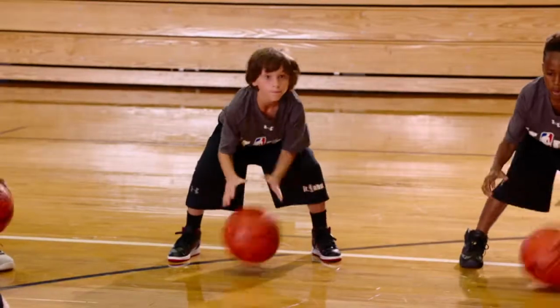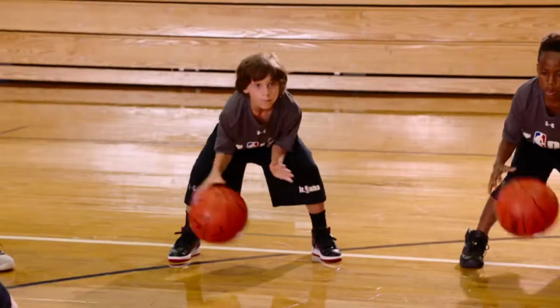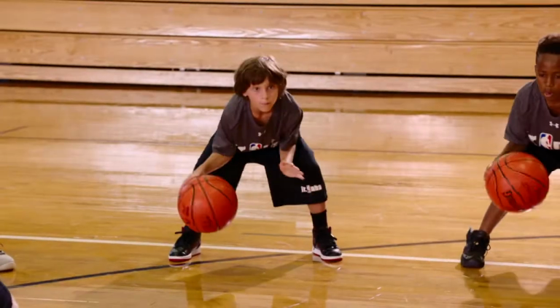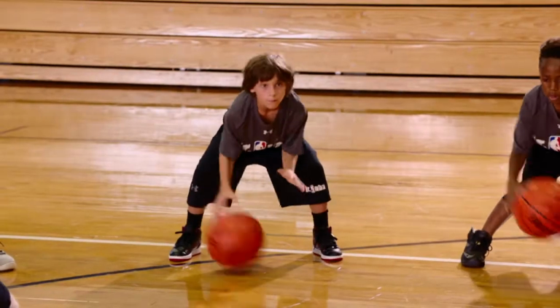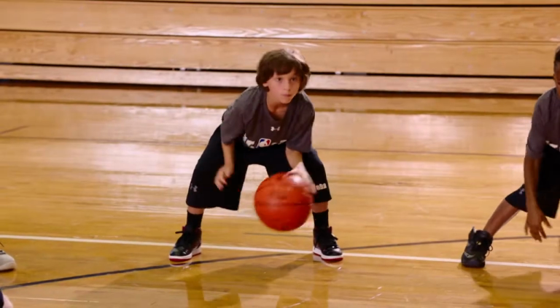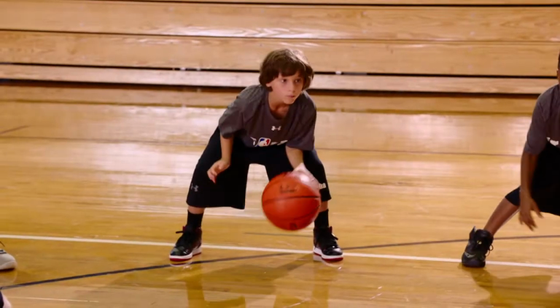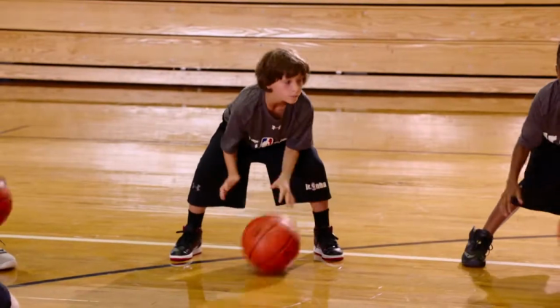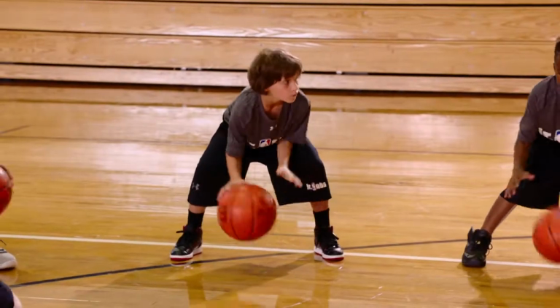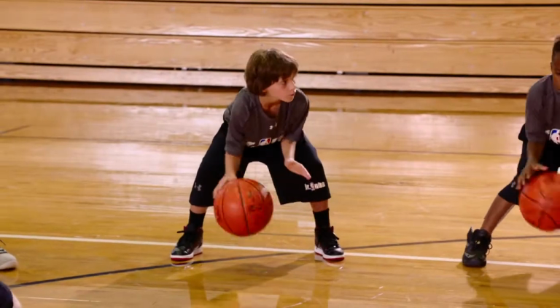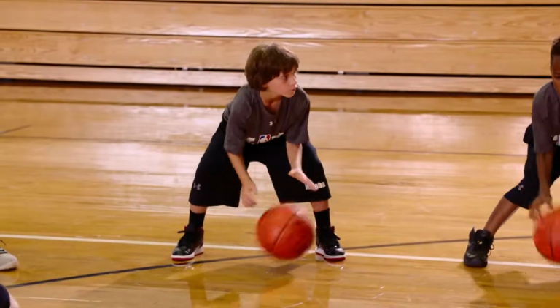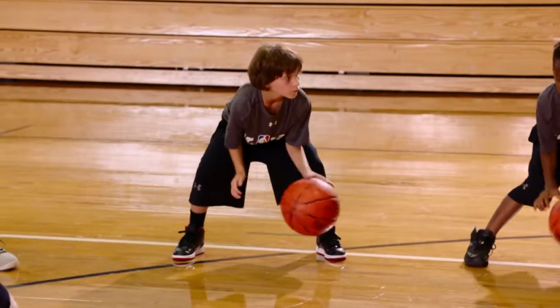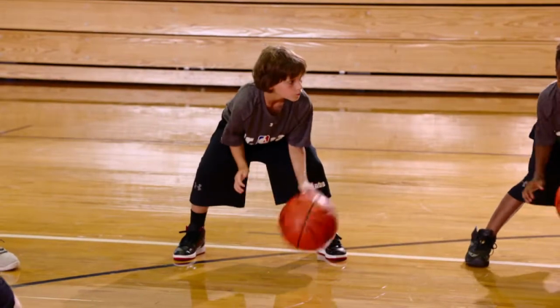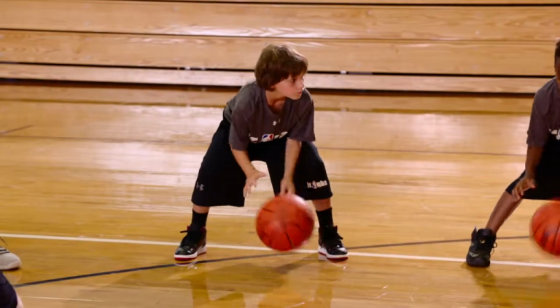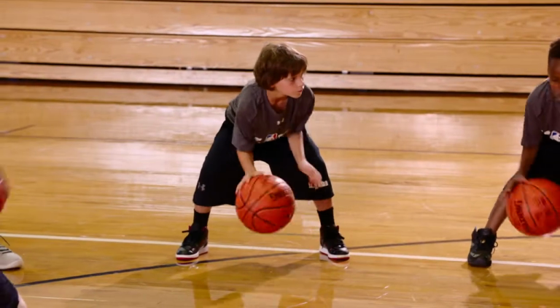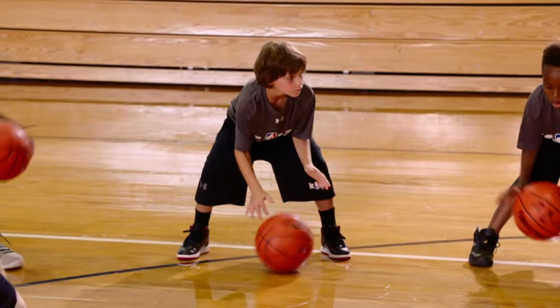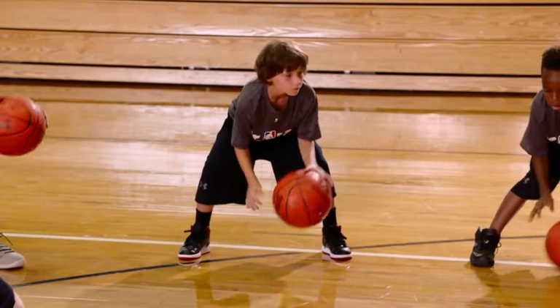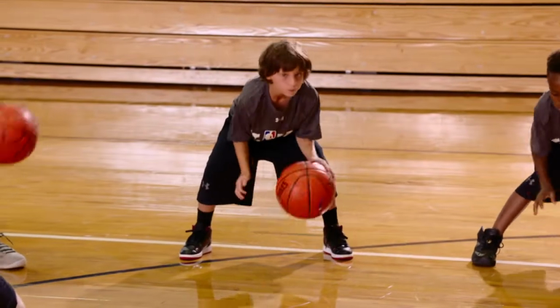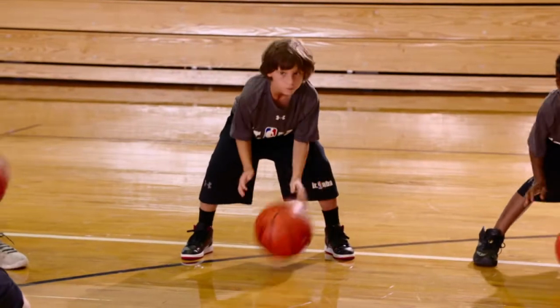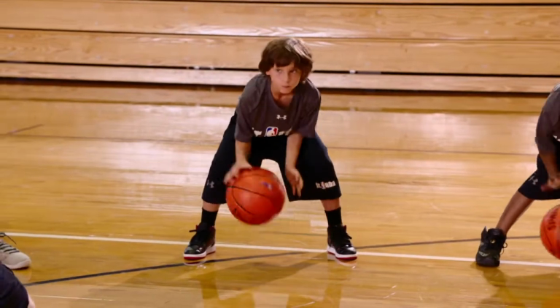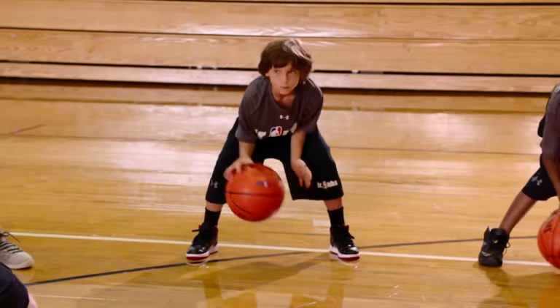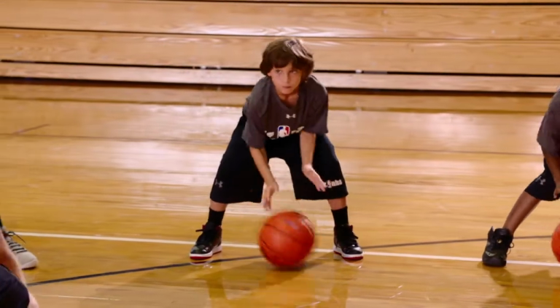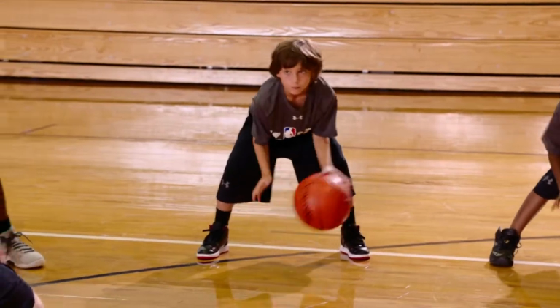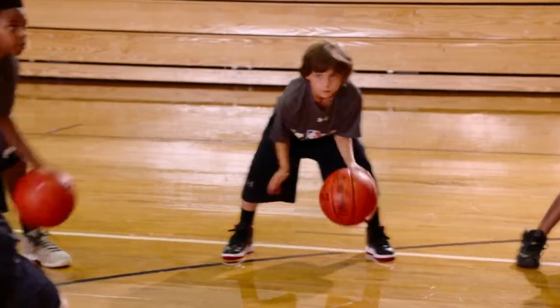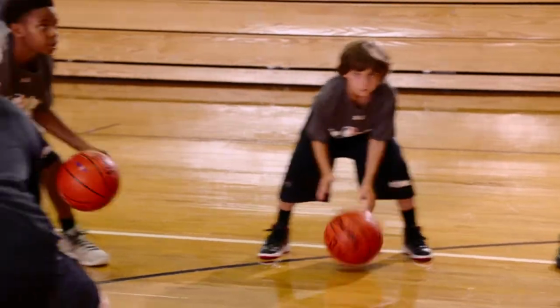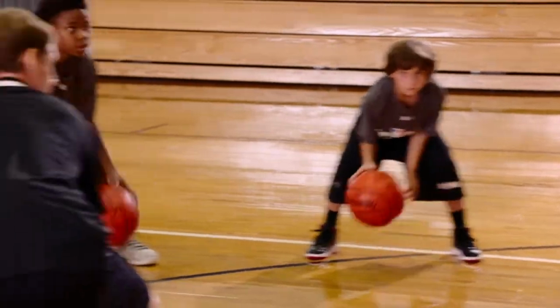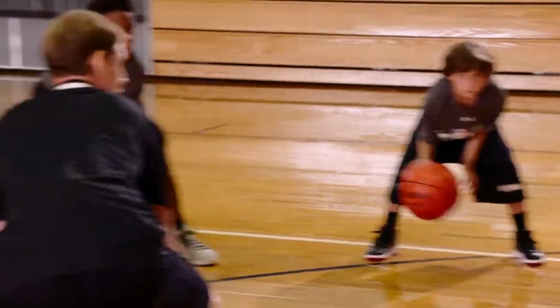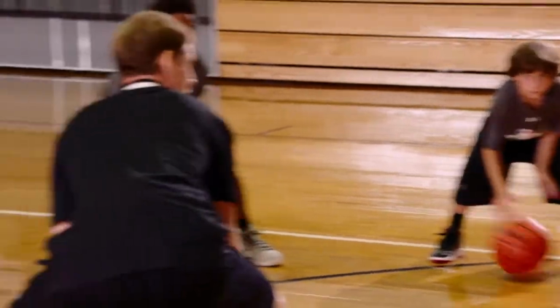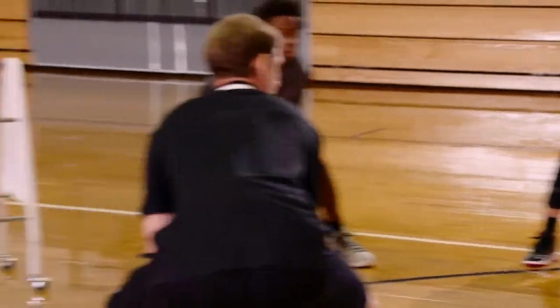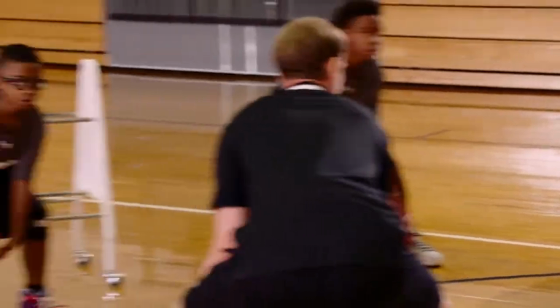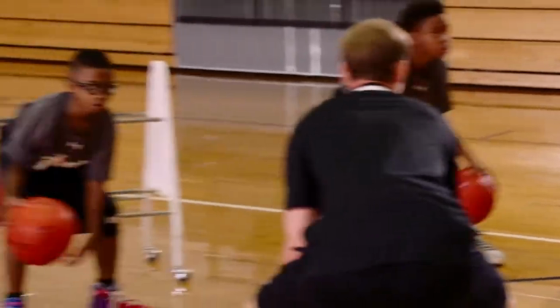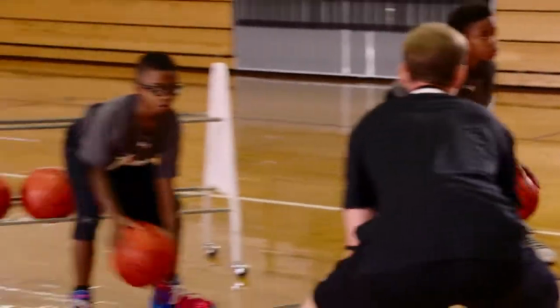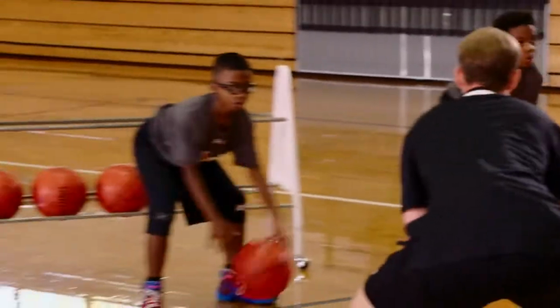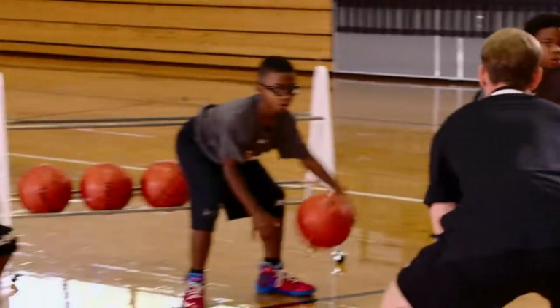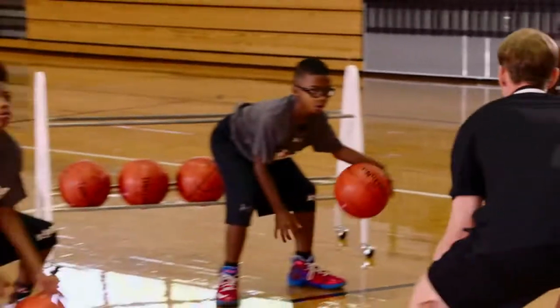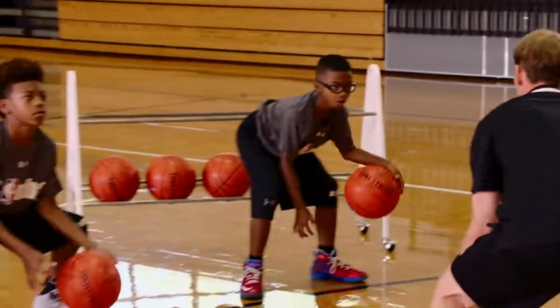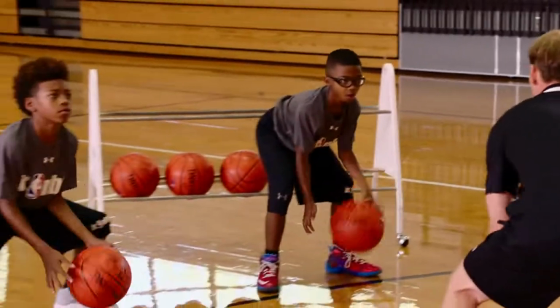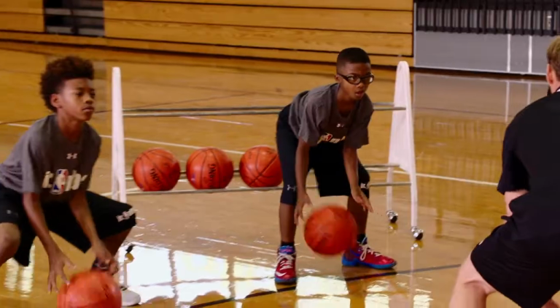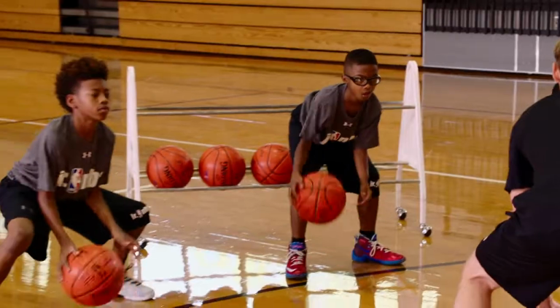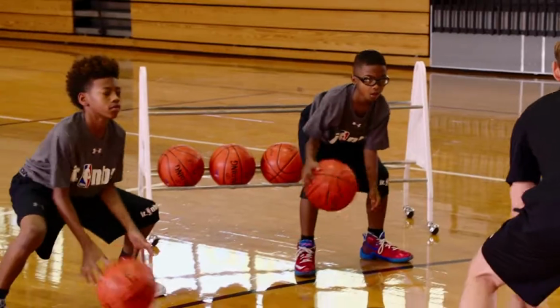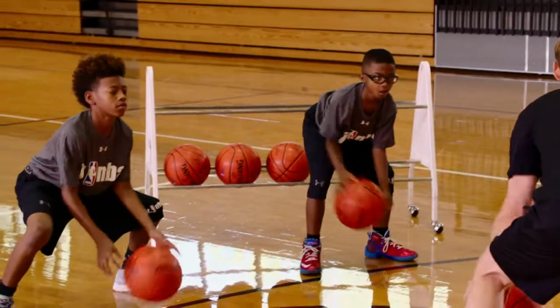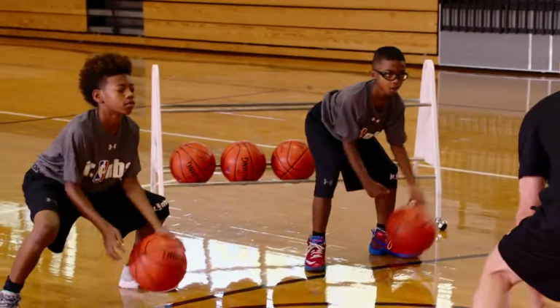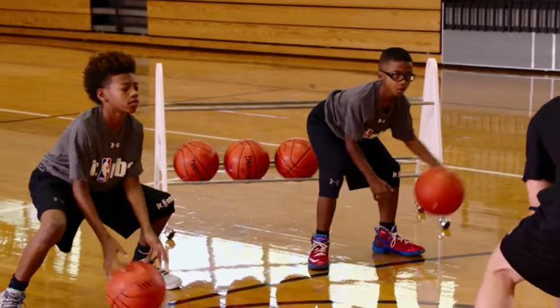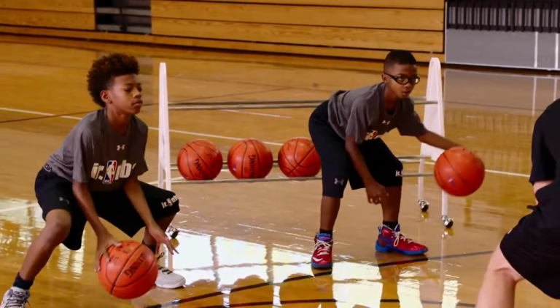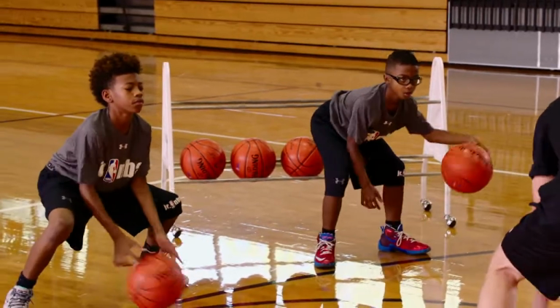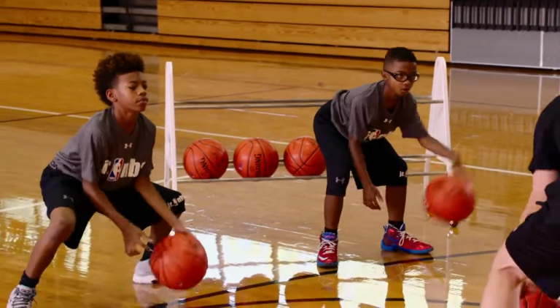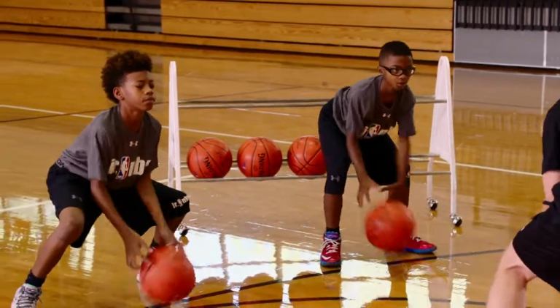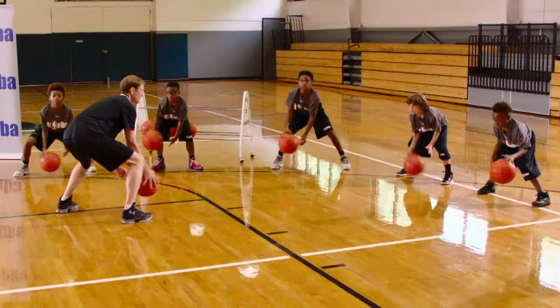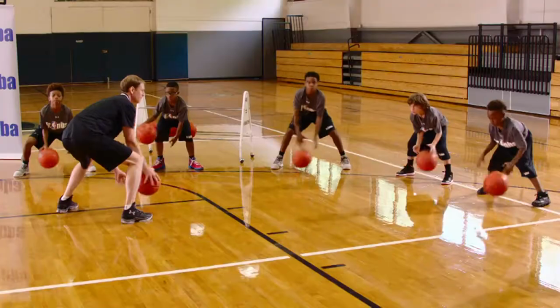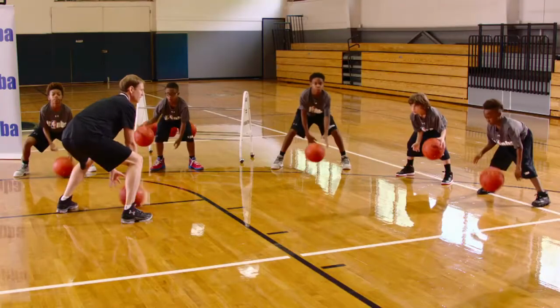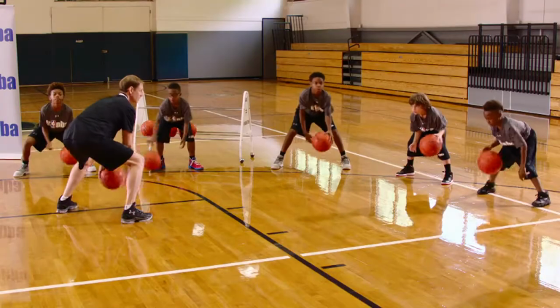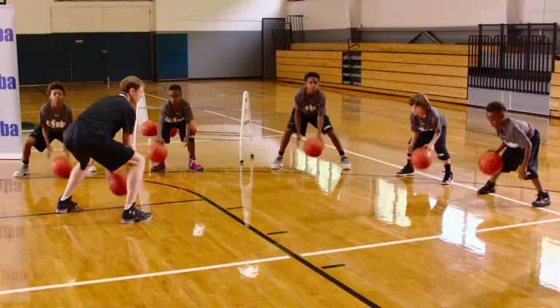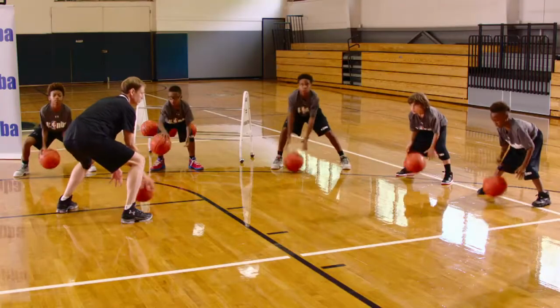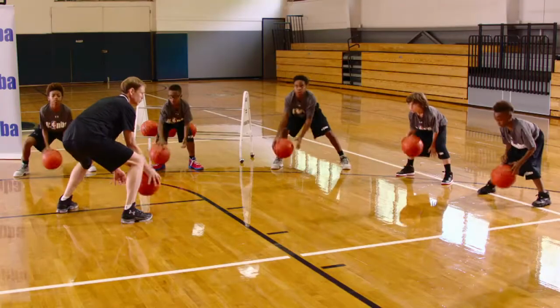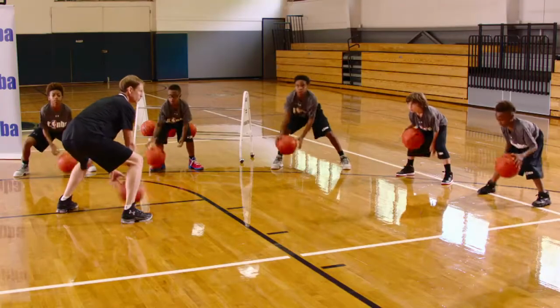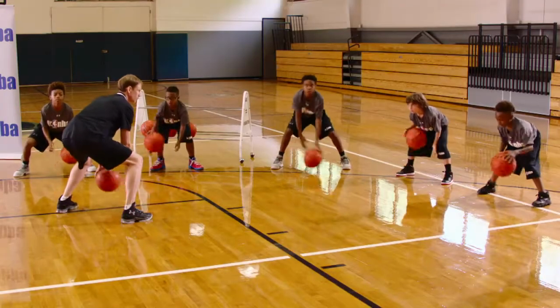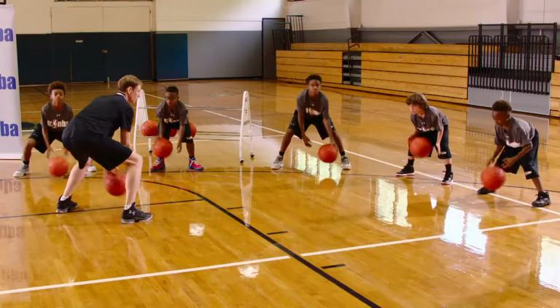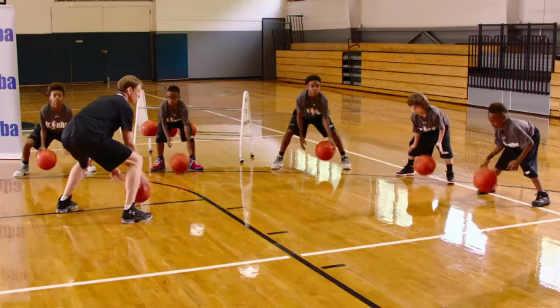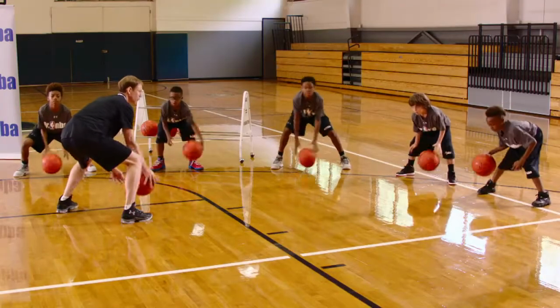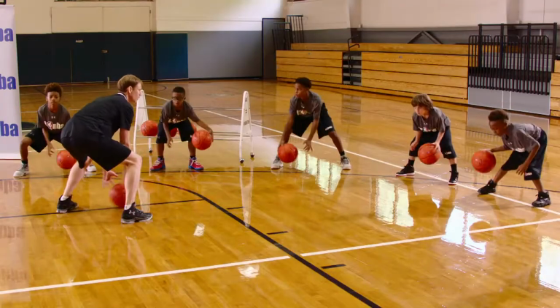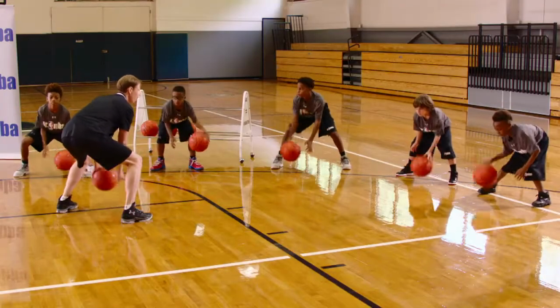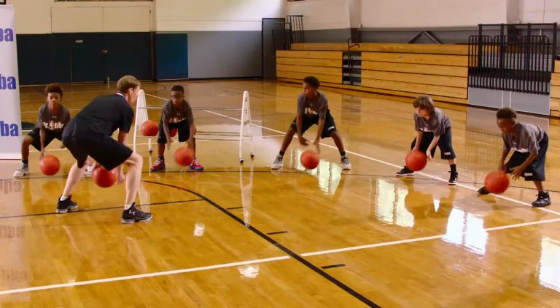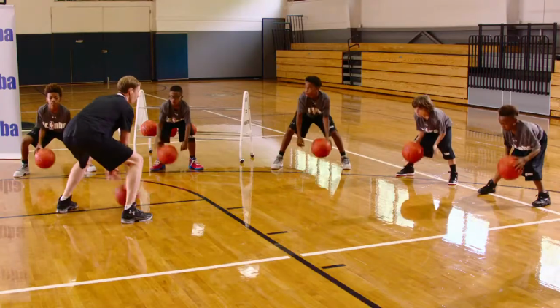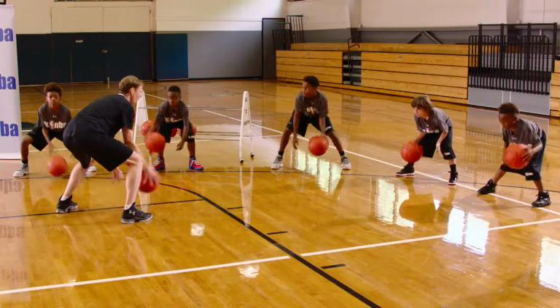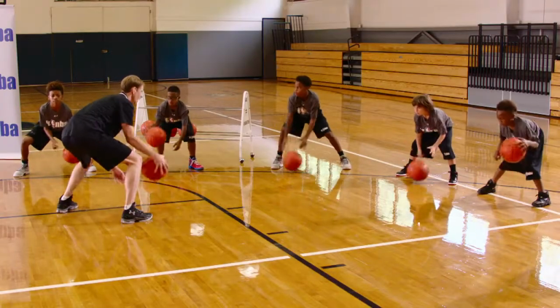We're gonna go for five more seconds, then we're gonna go mid-level. Three, two, one.